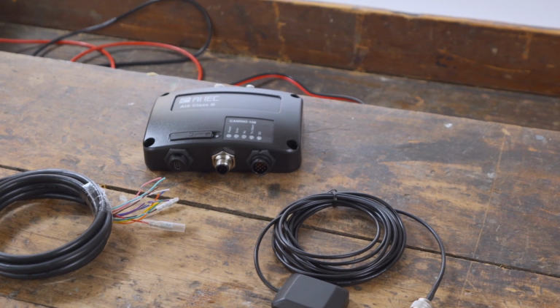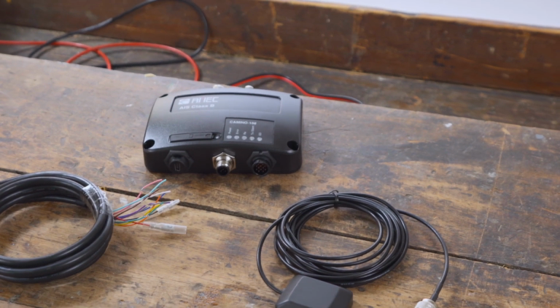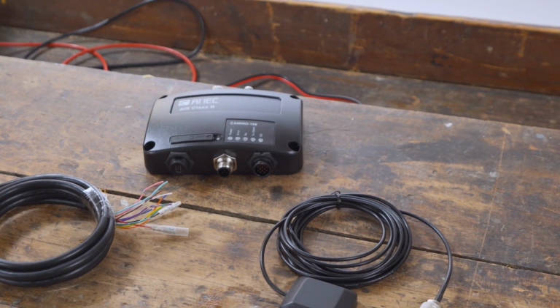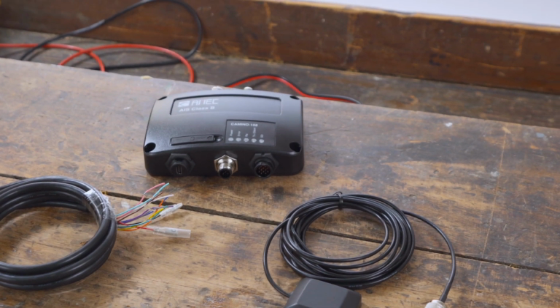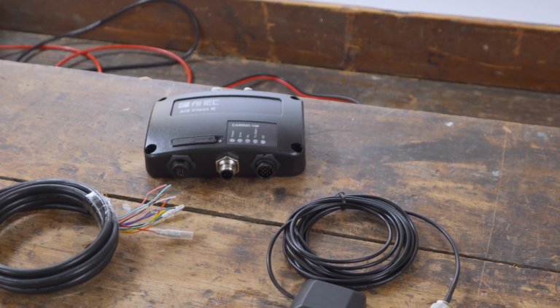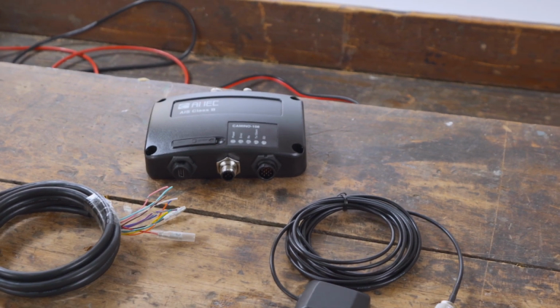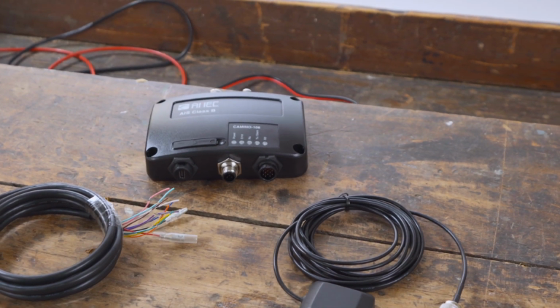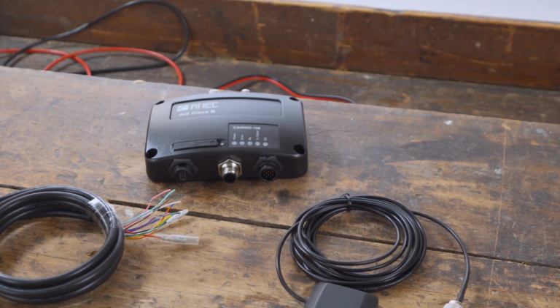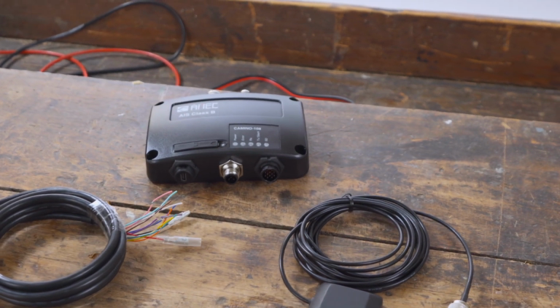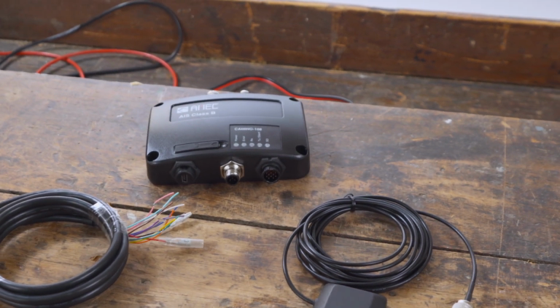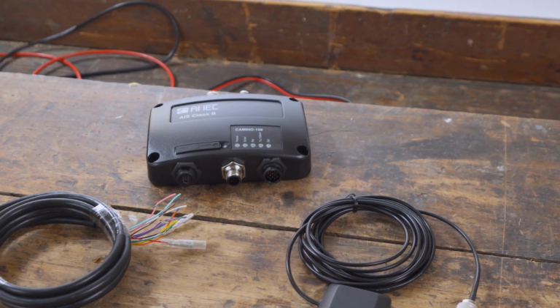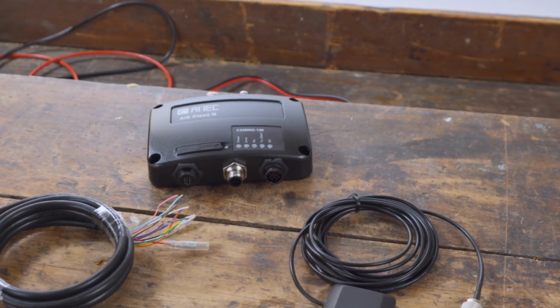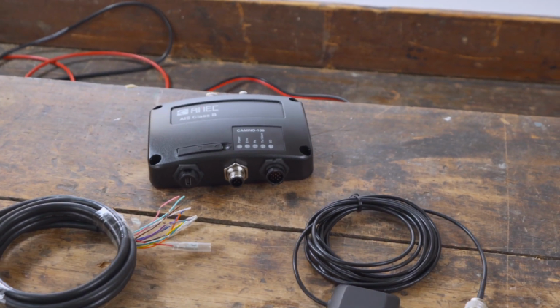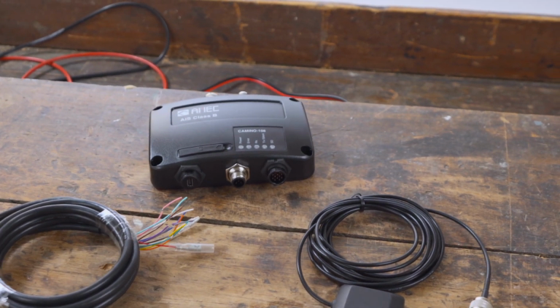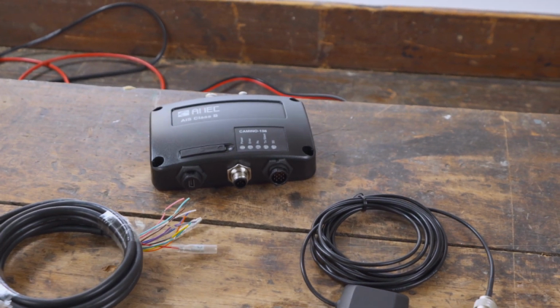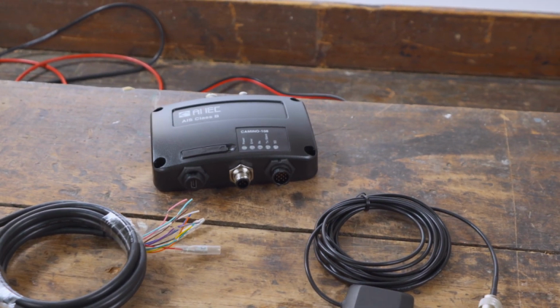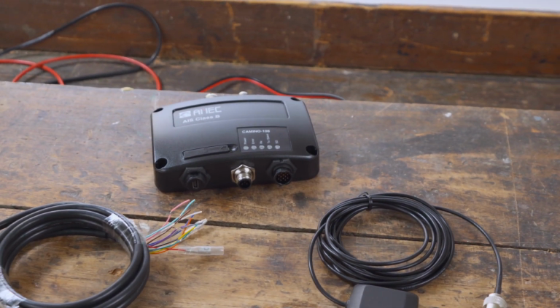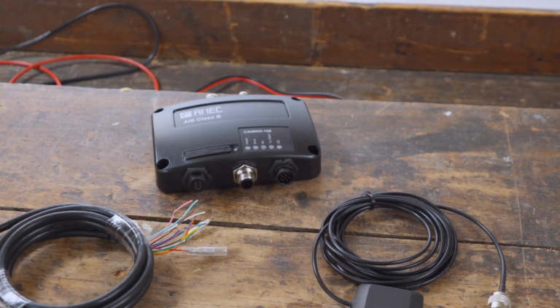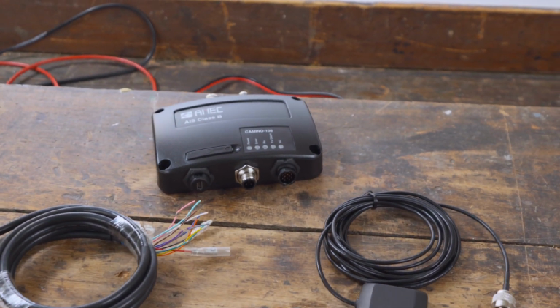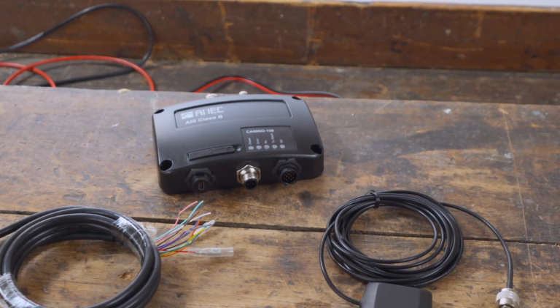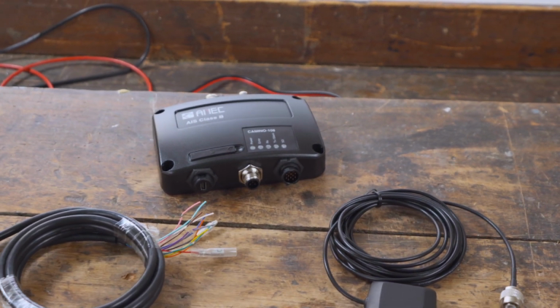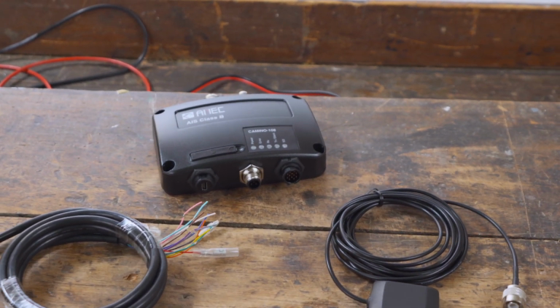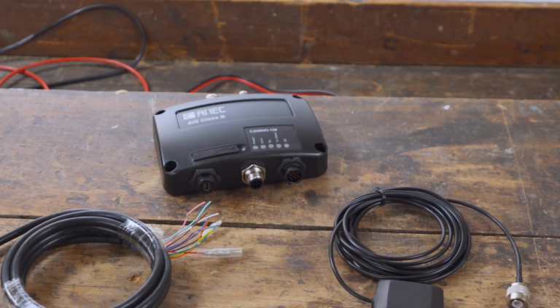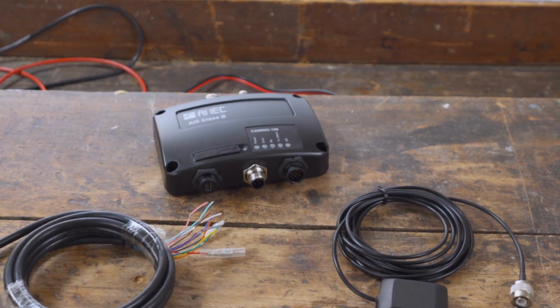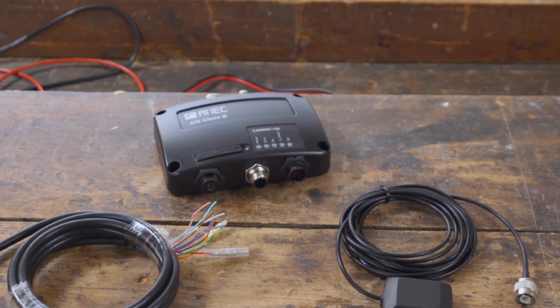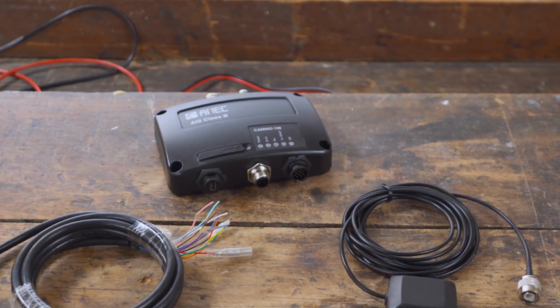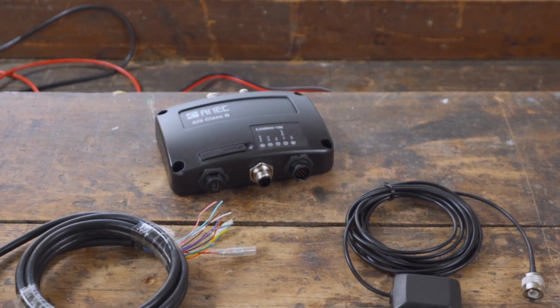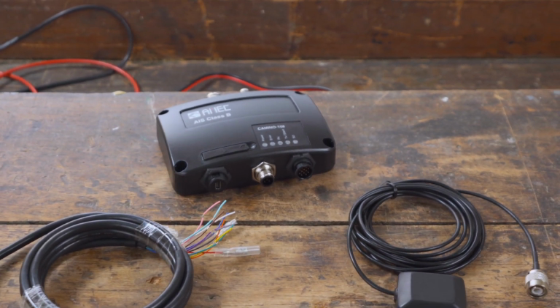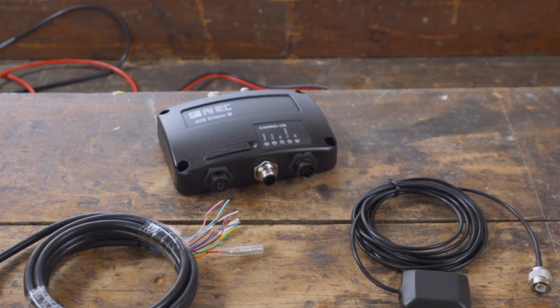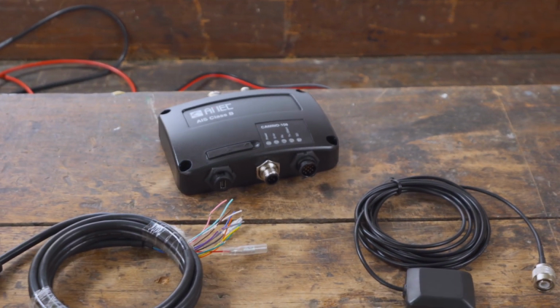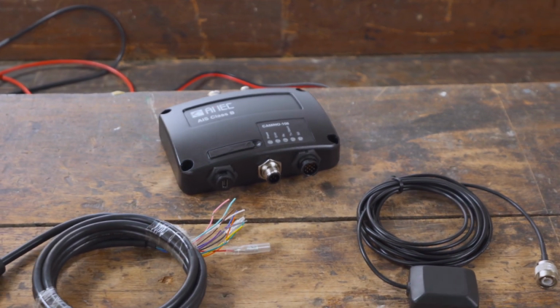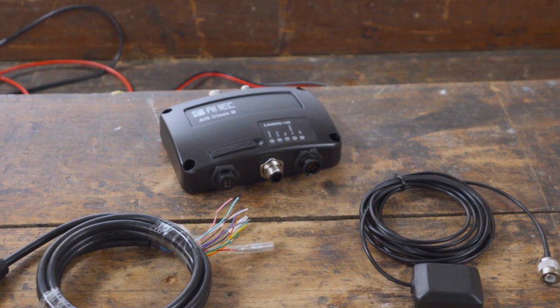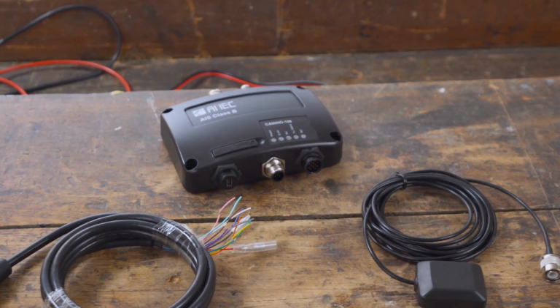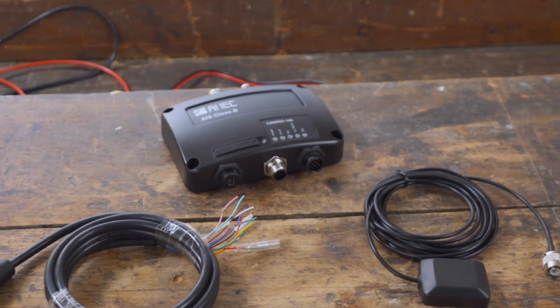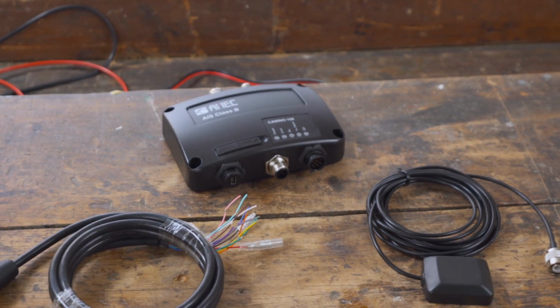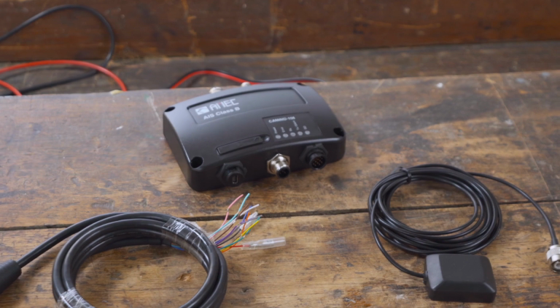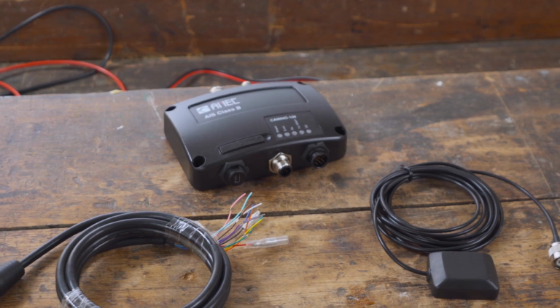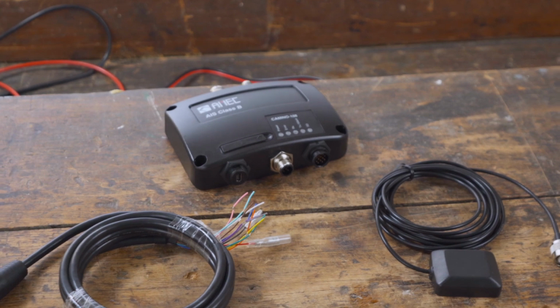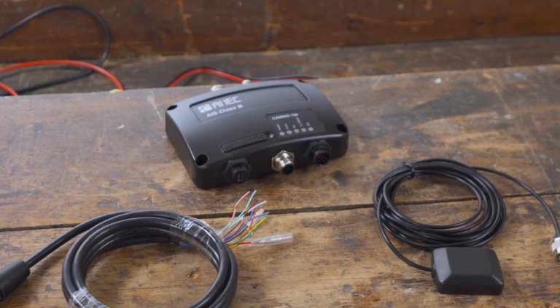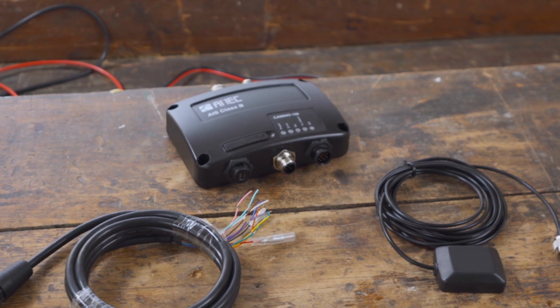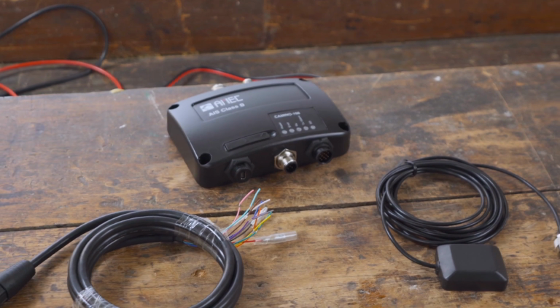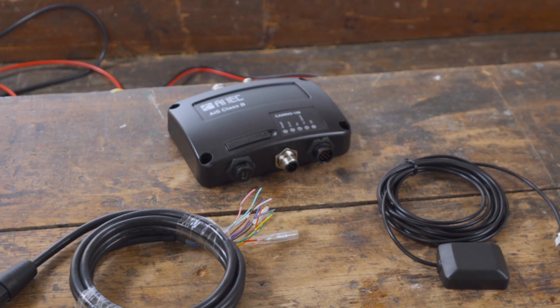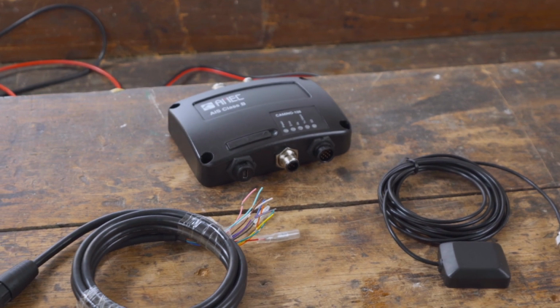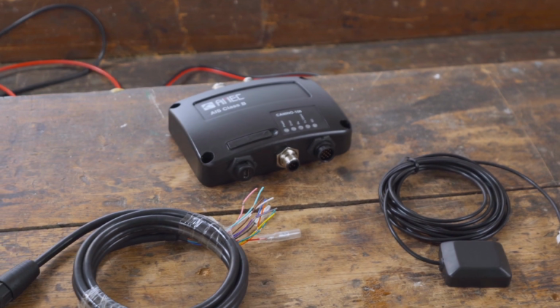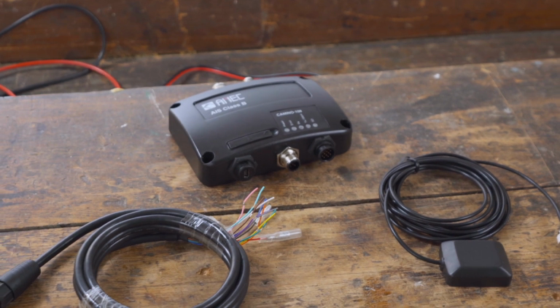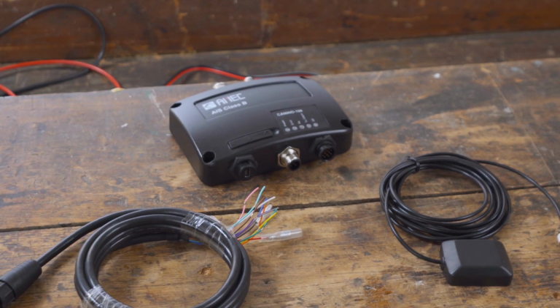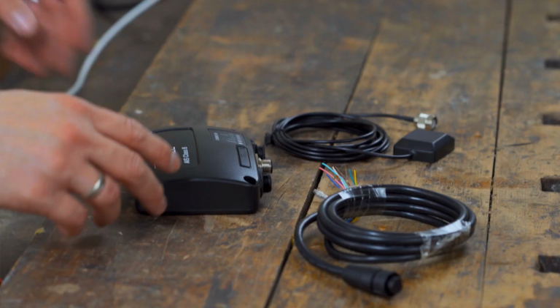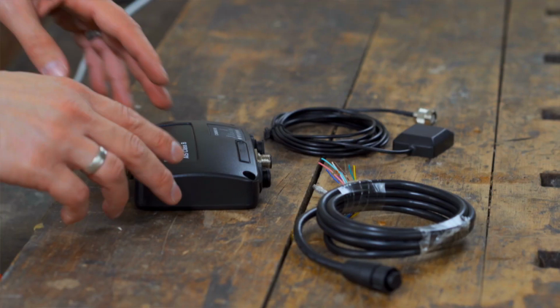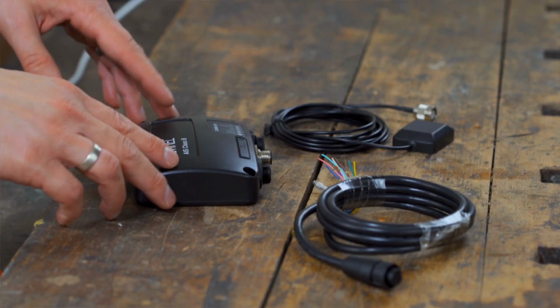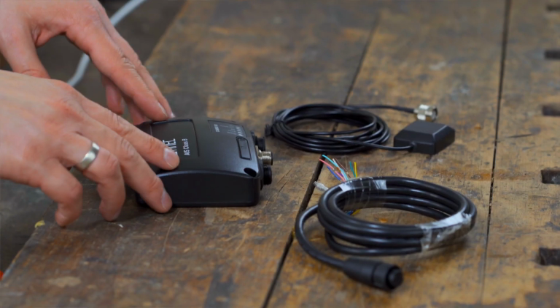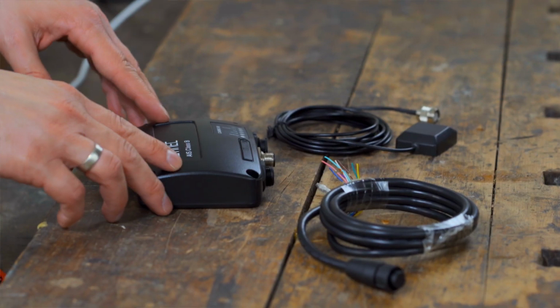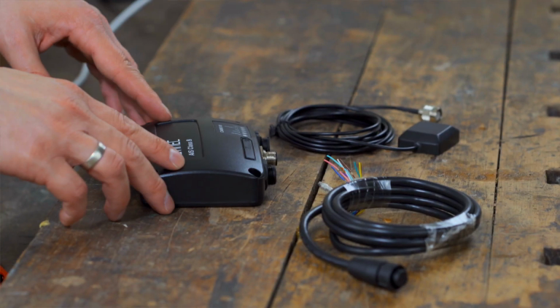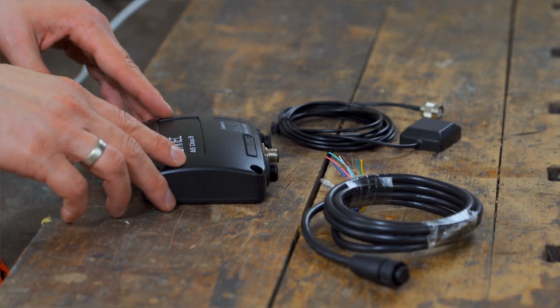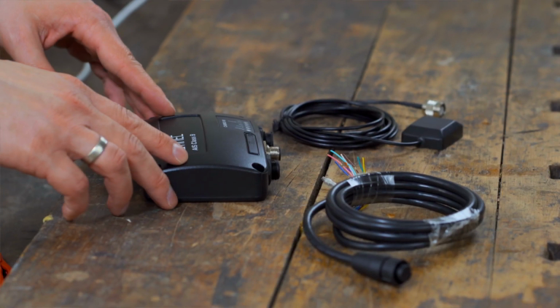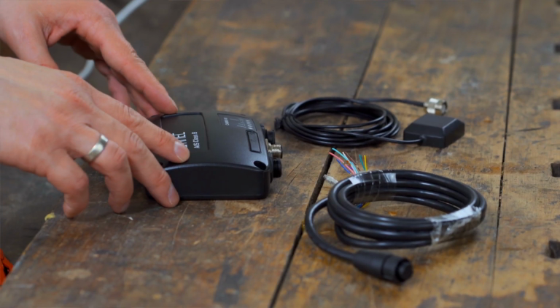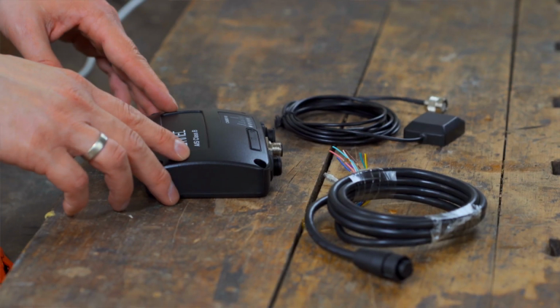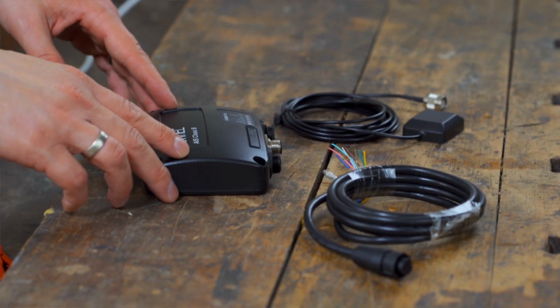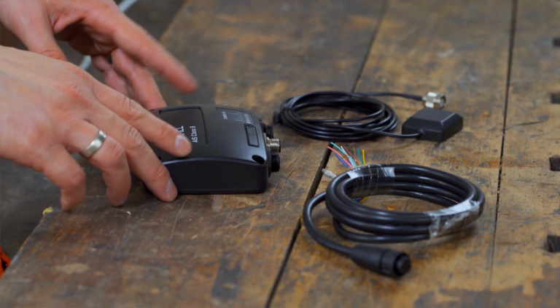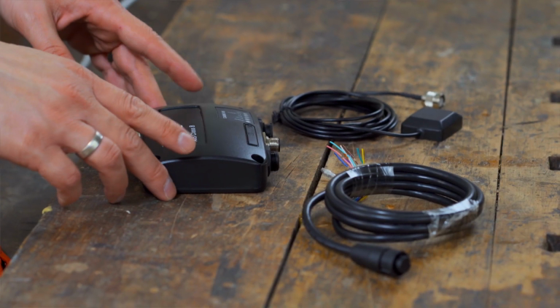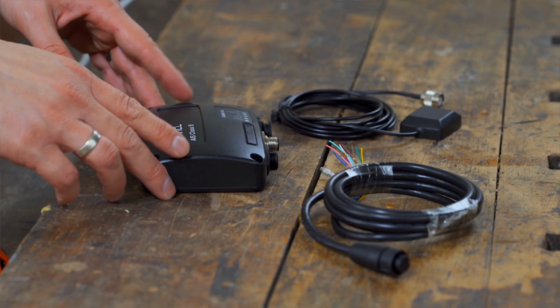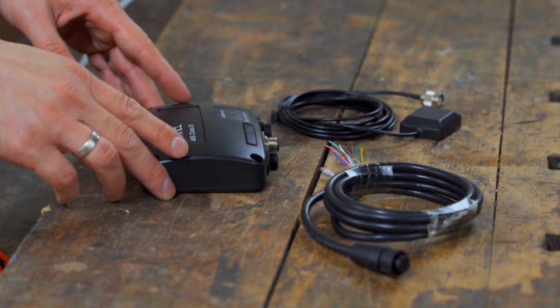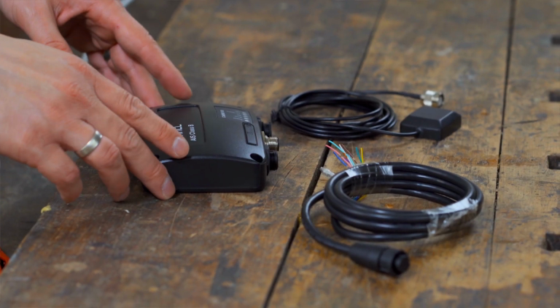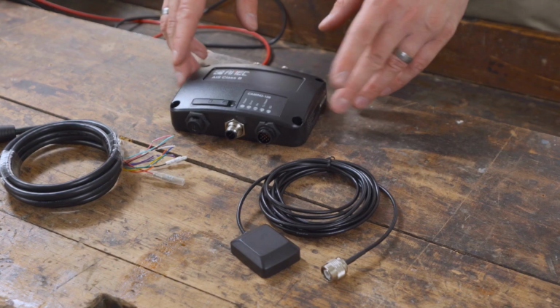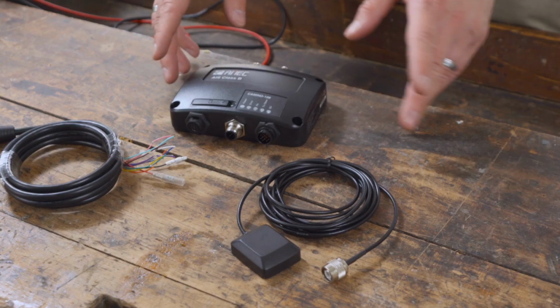We will show you how to install an AMIC Camino 108 AIS transponder together with a GPS antenna and your own VHF antenna.